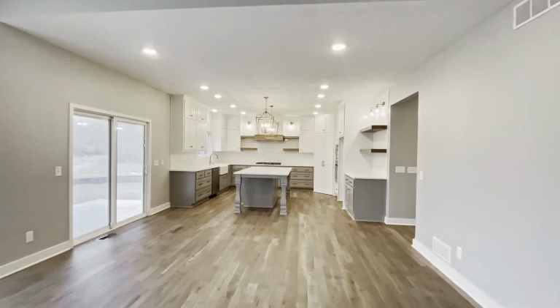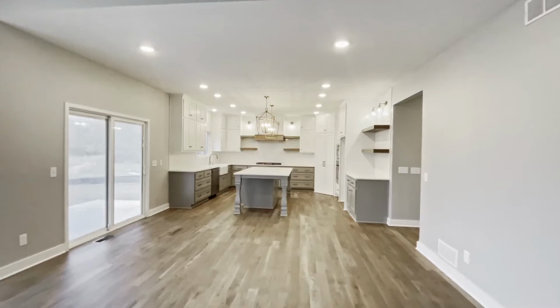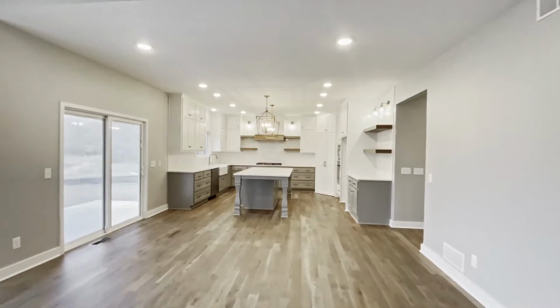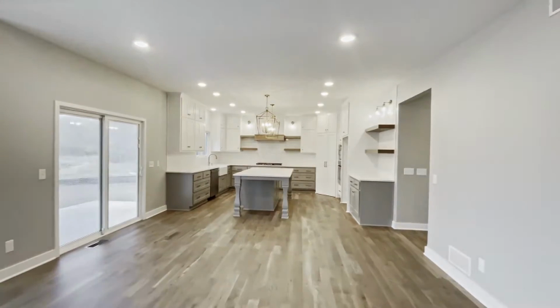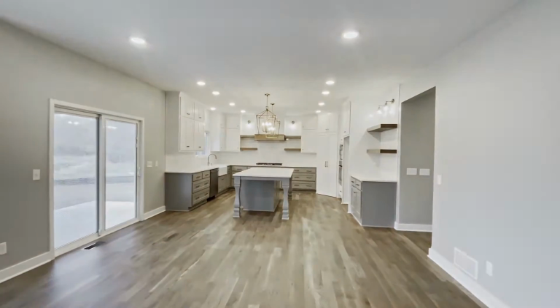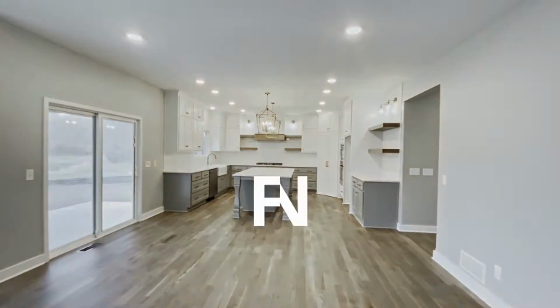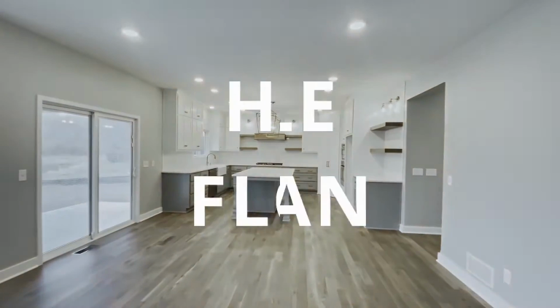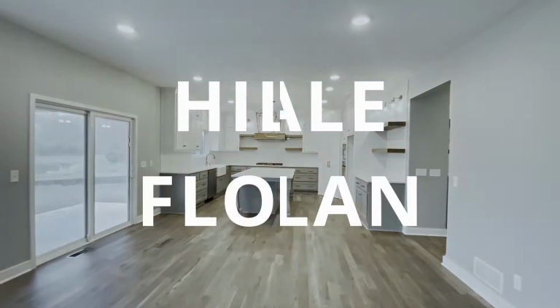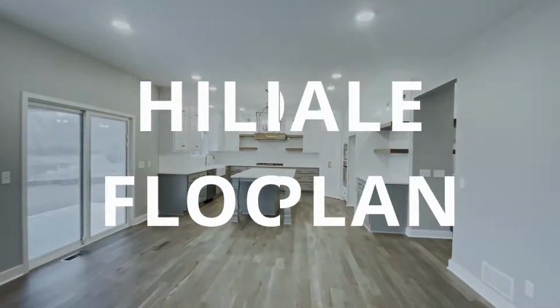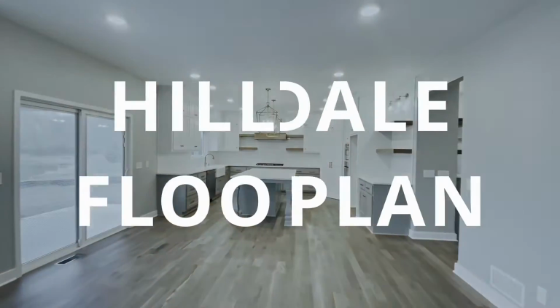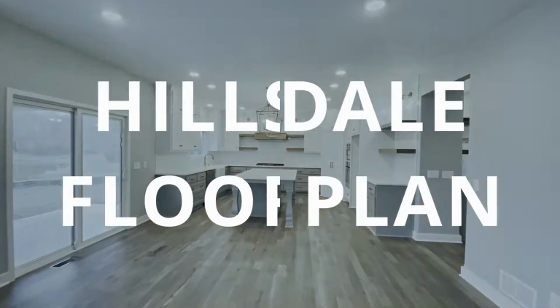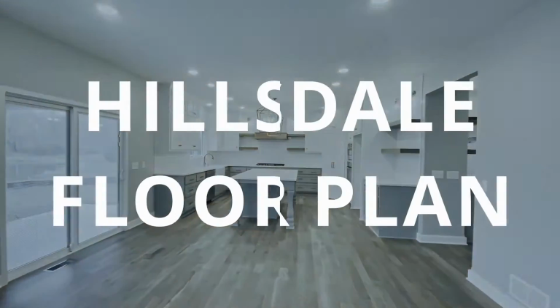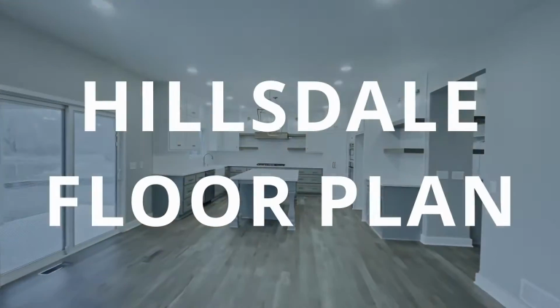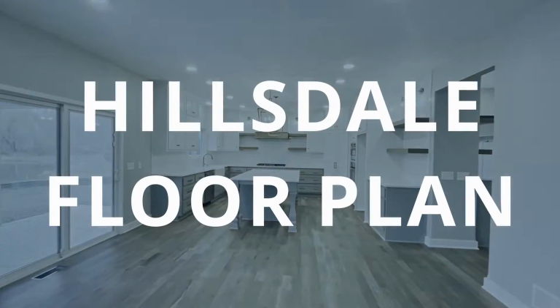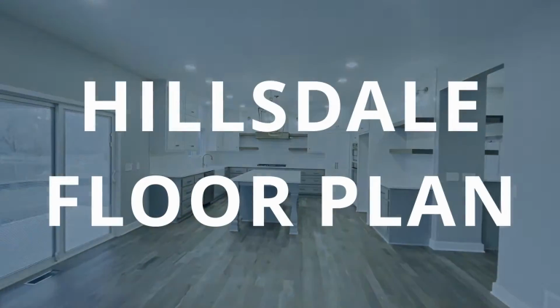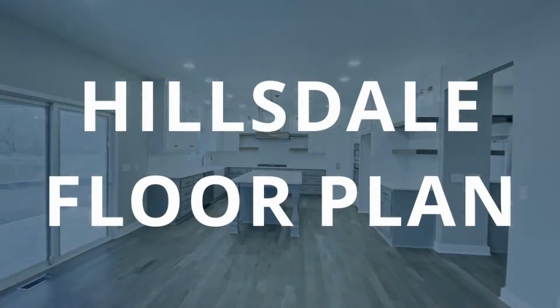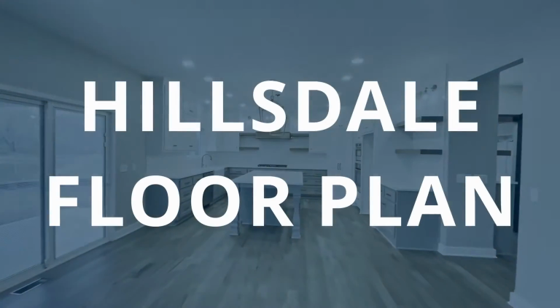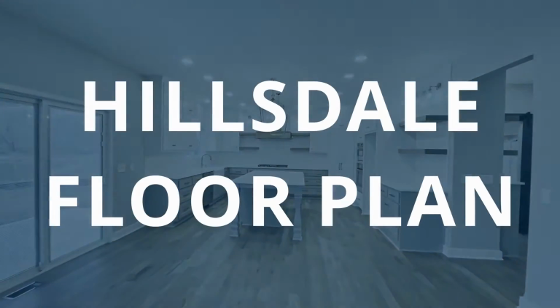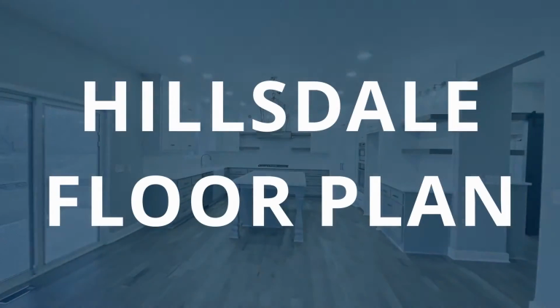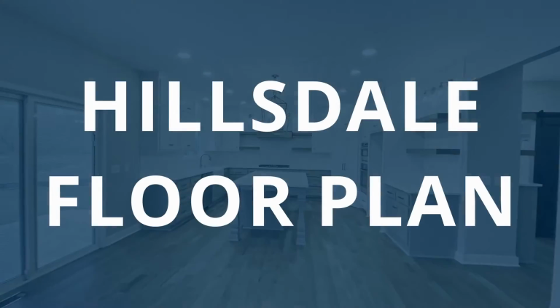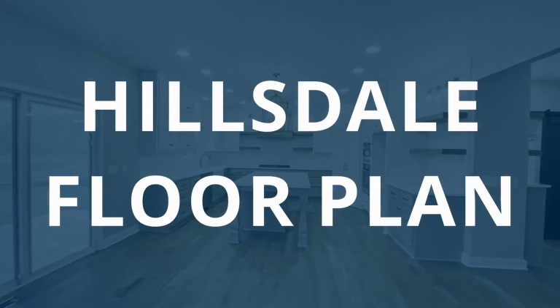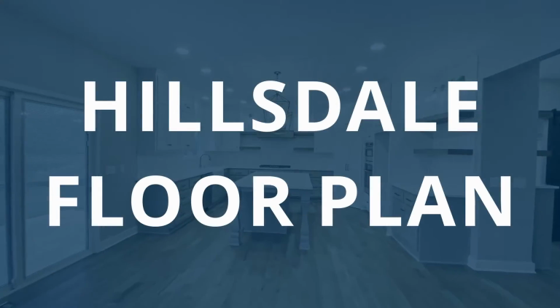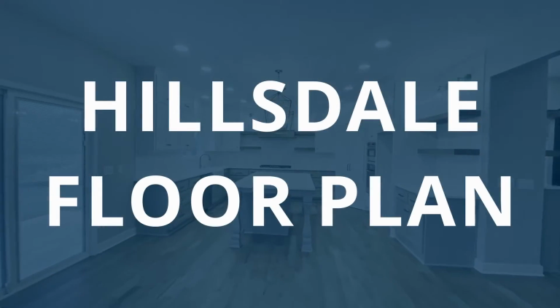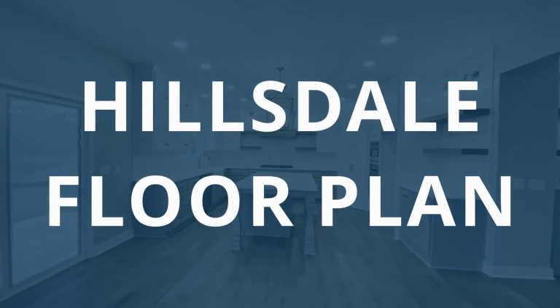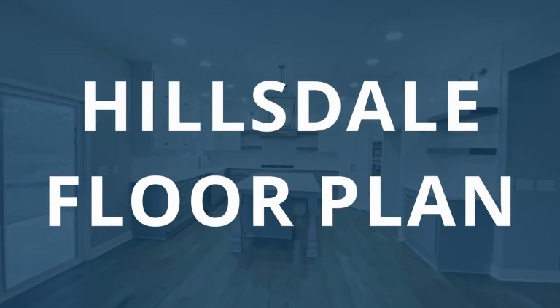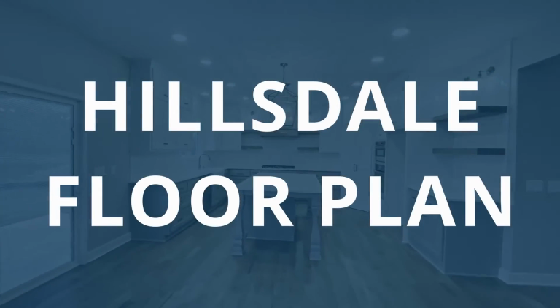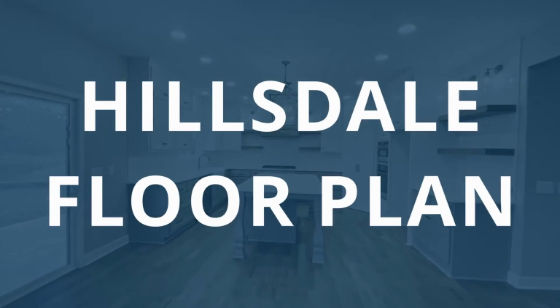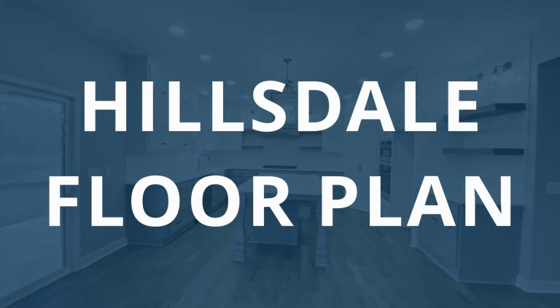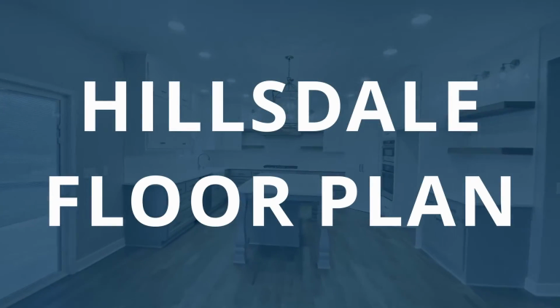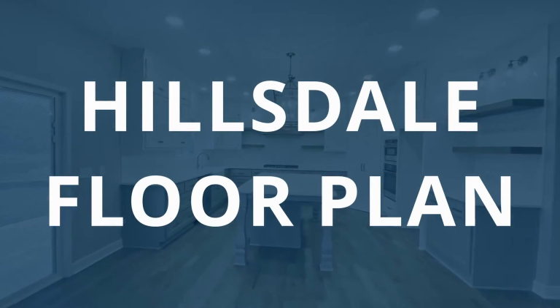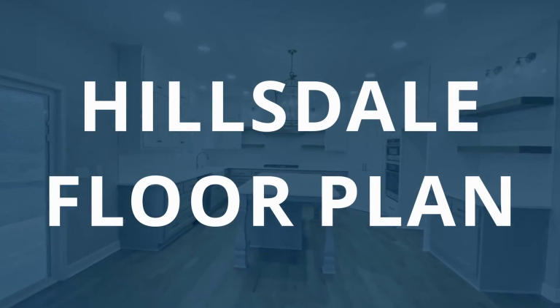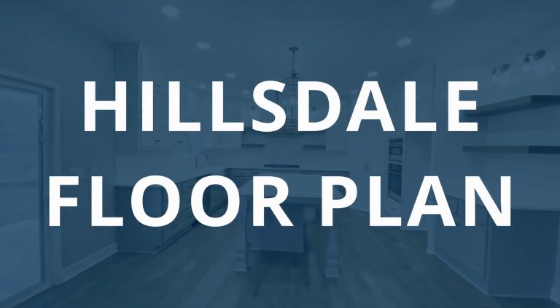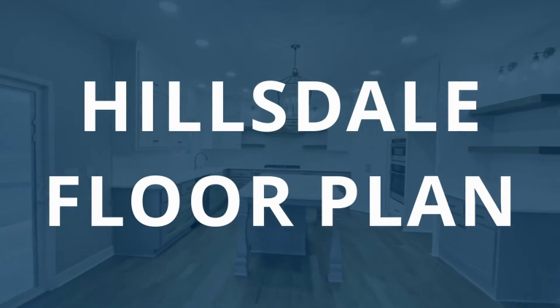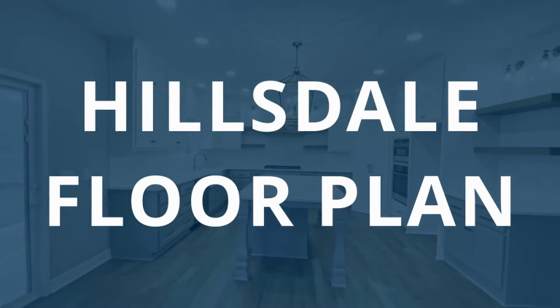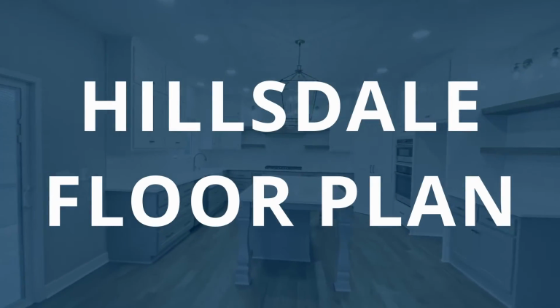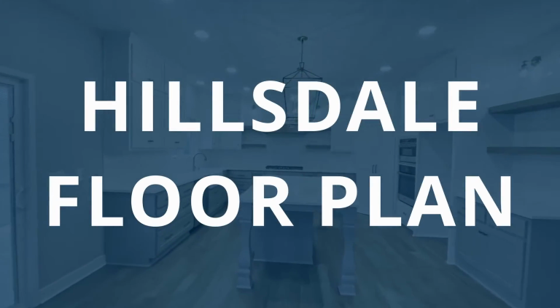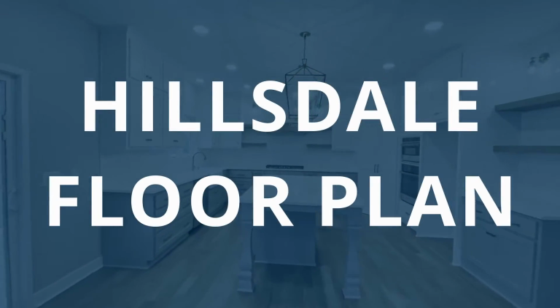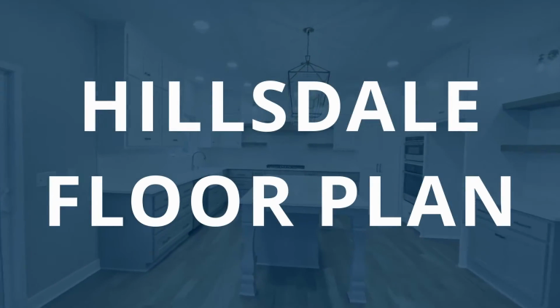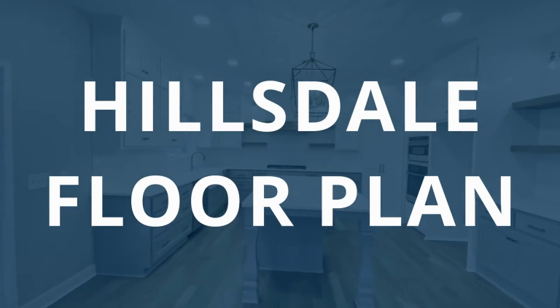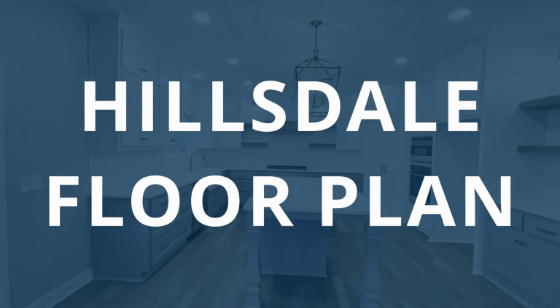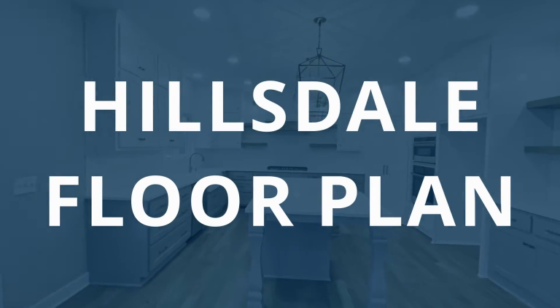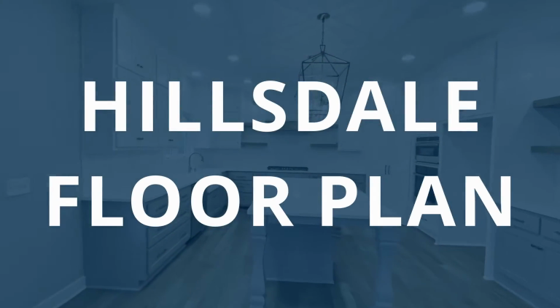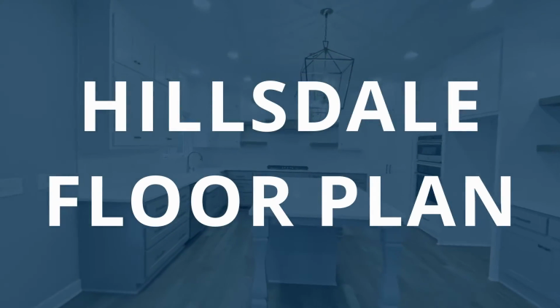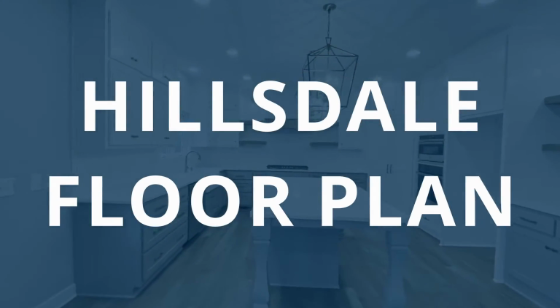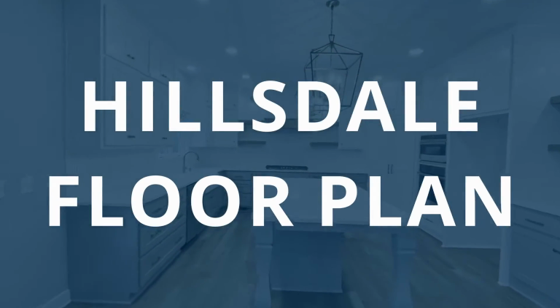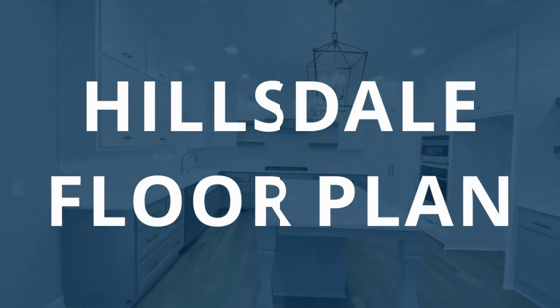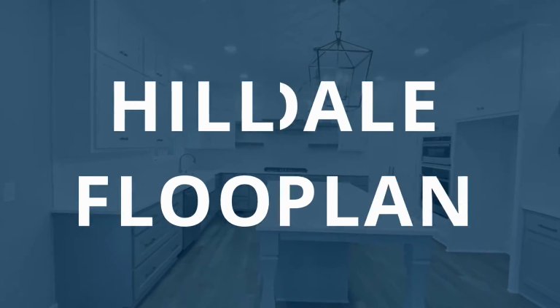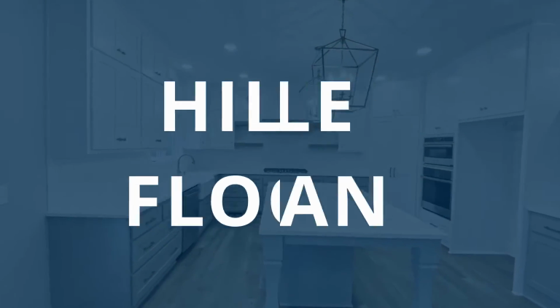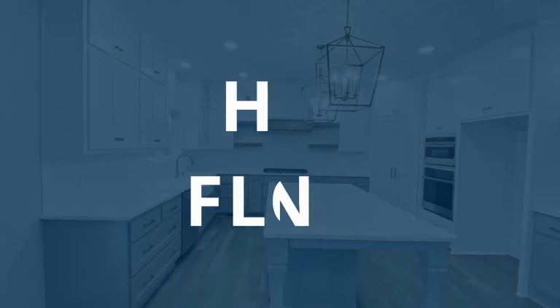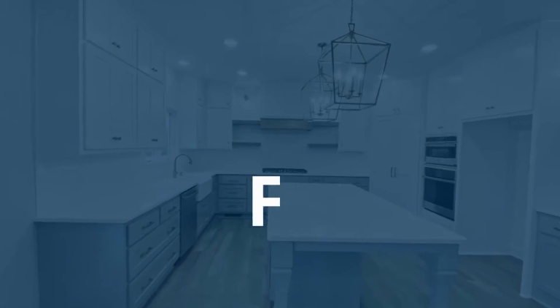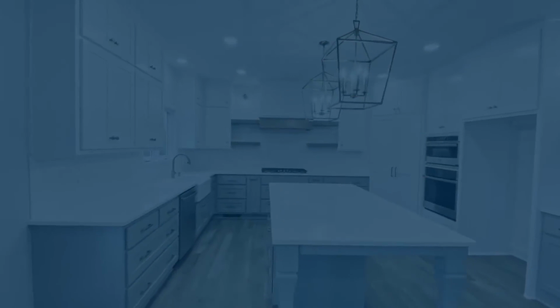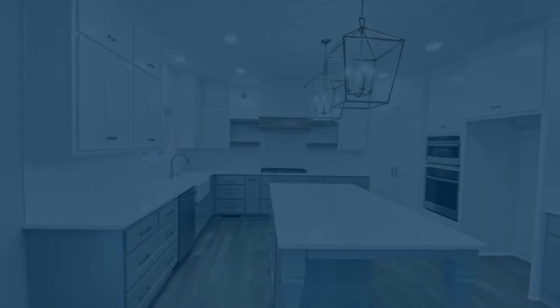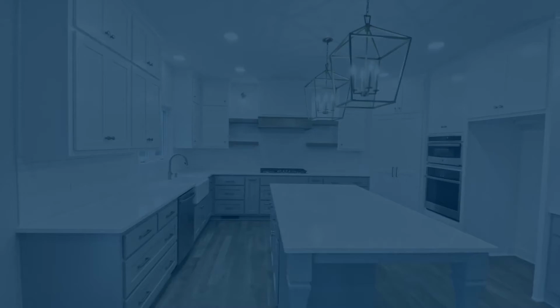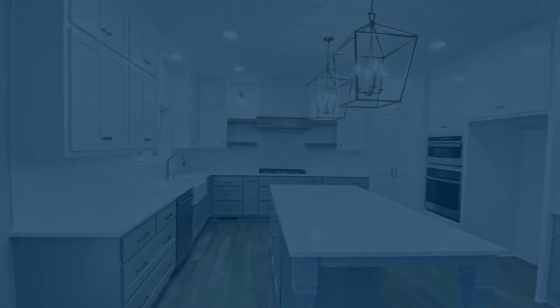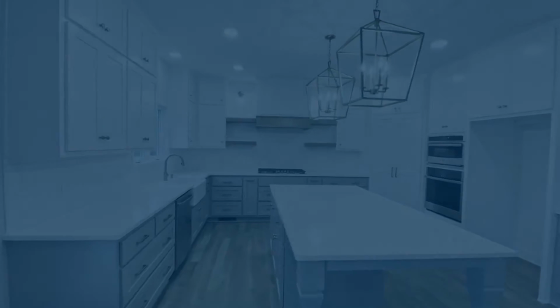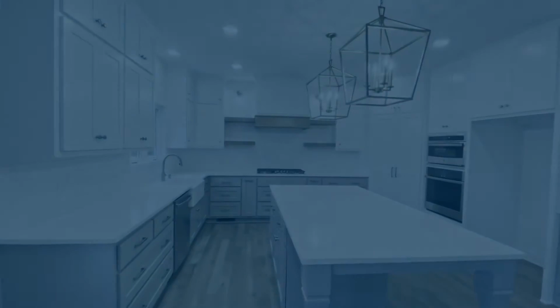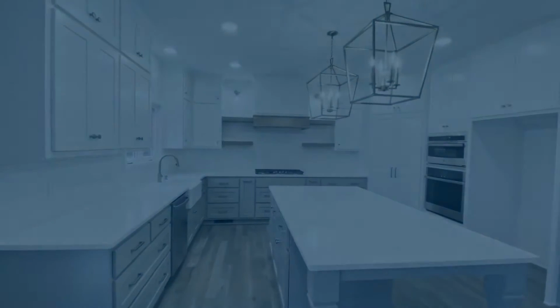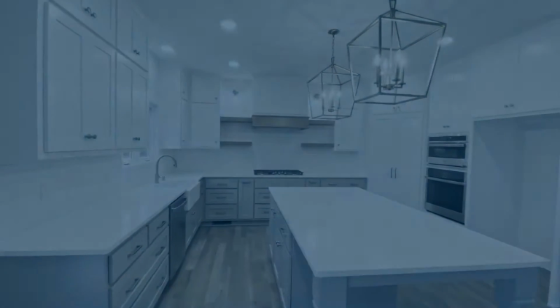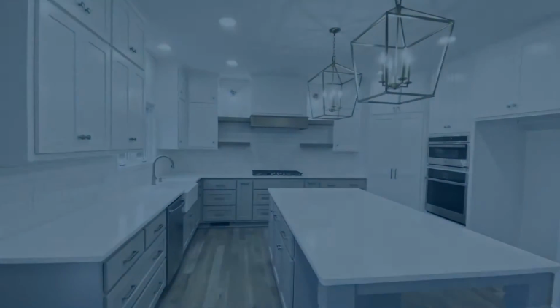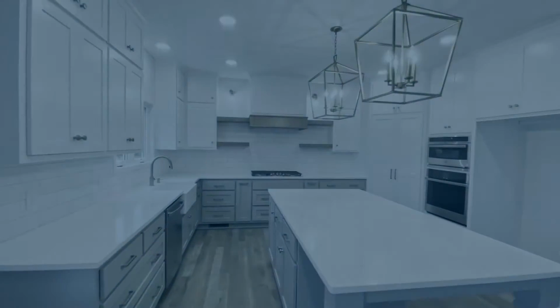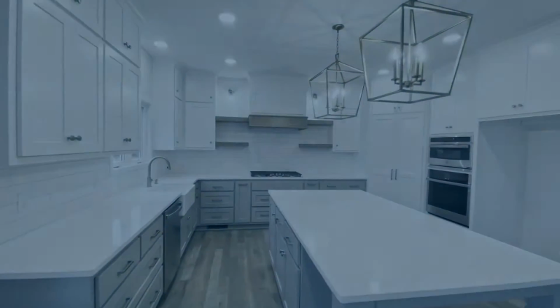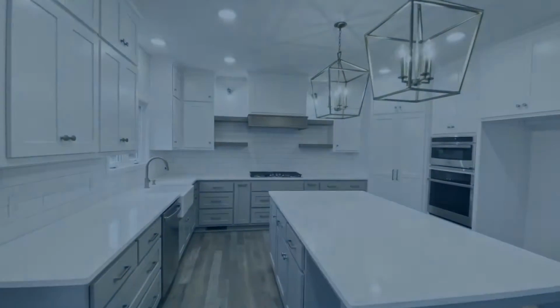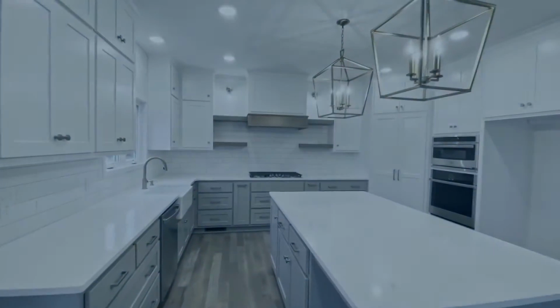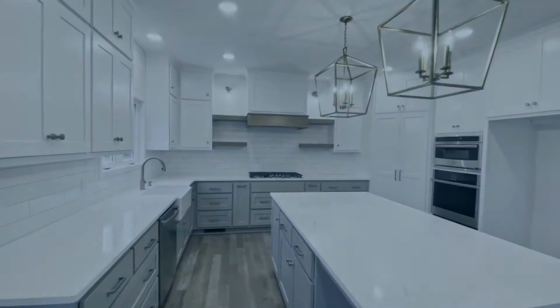Hello friends! You're in for a real treat today. I'm going to show you this decked out Hillsdale floor plan.